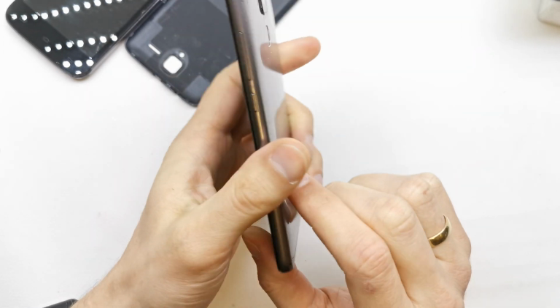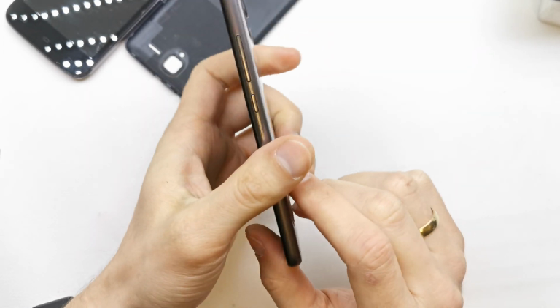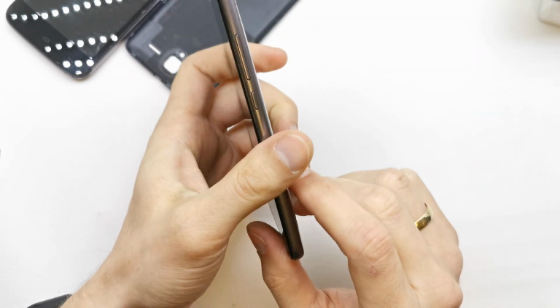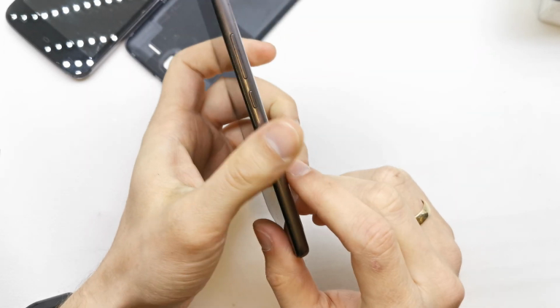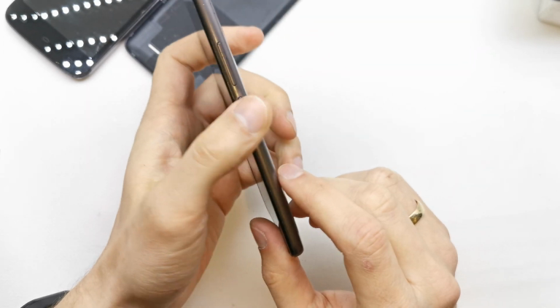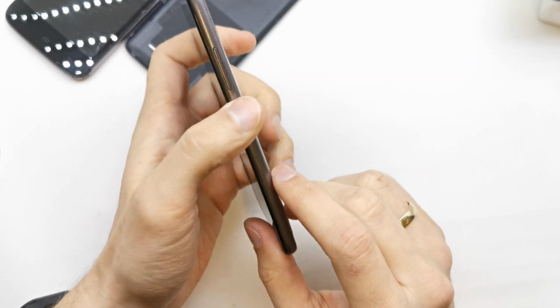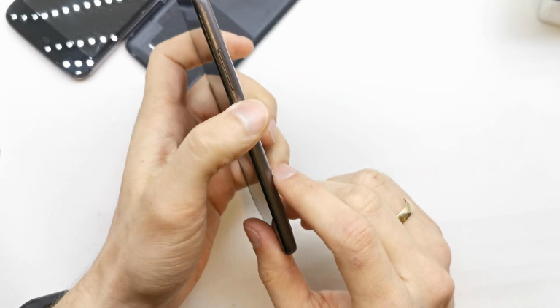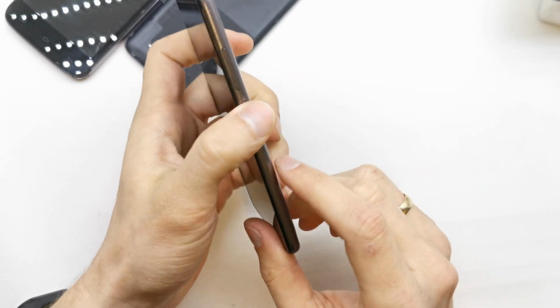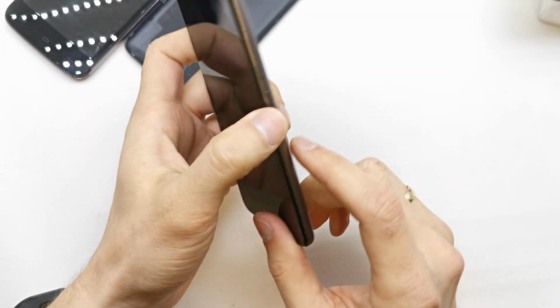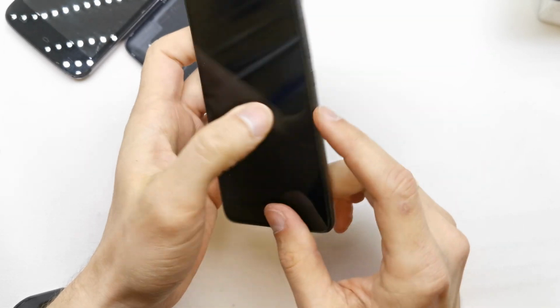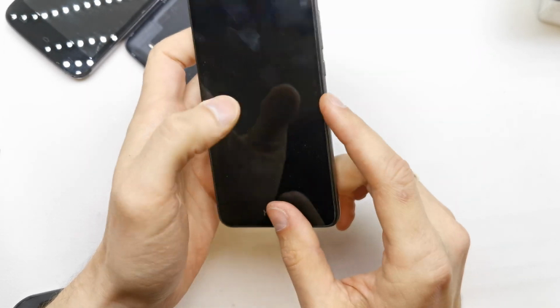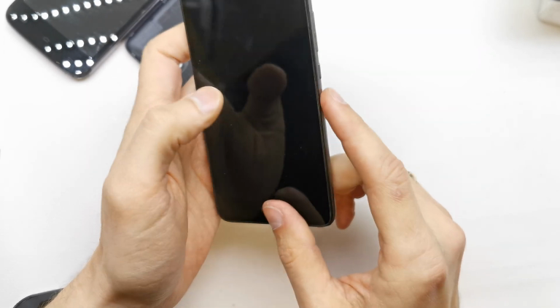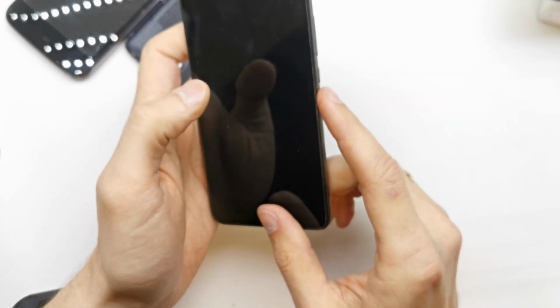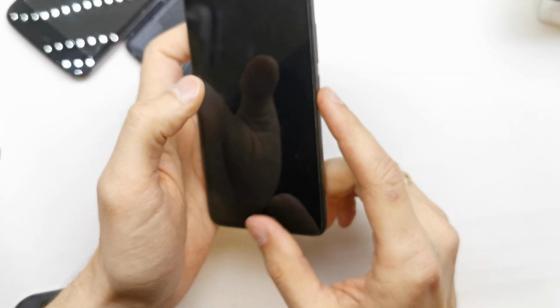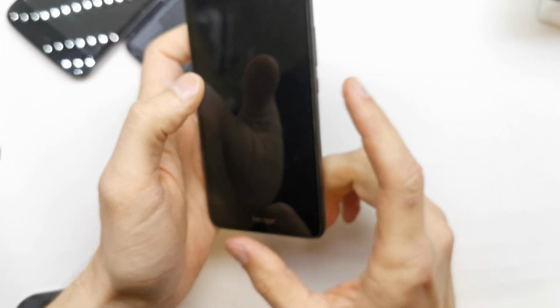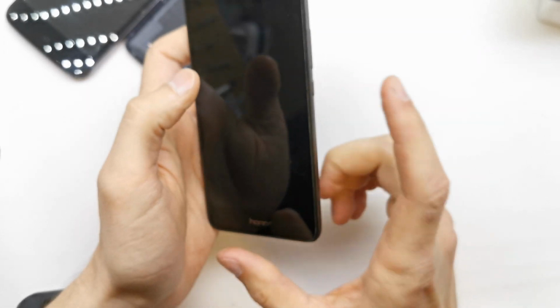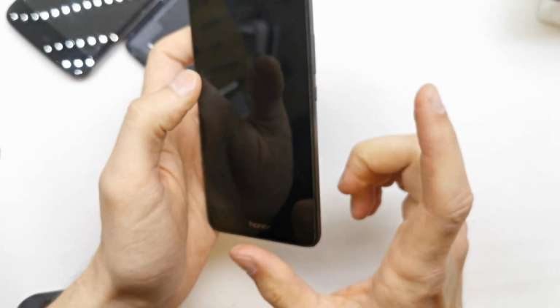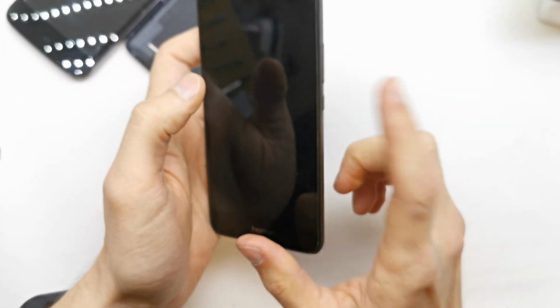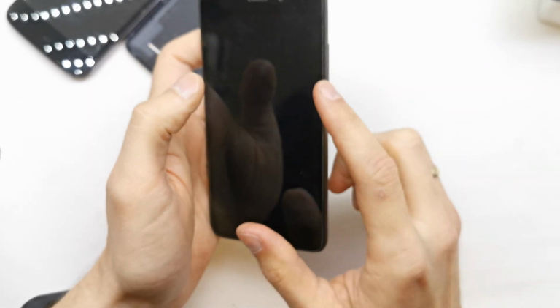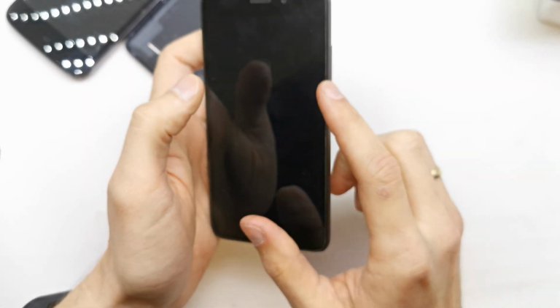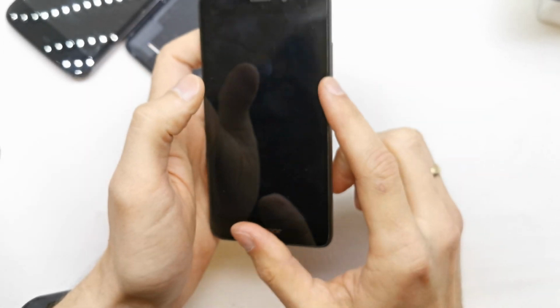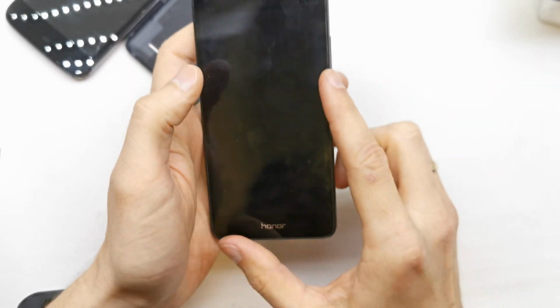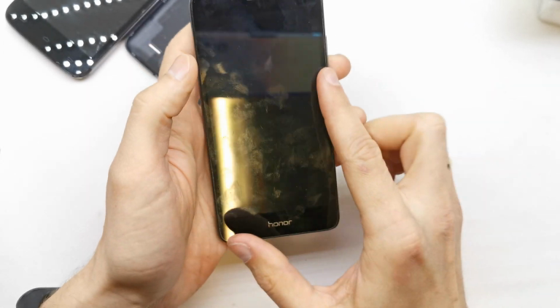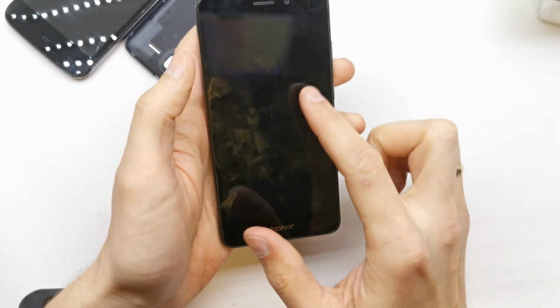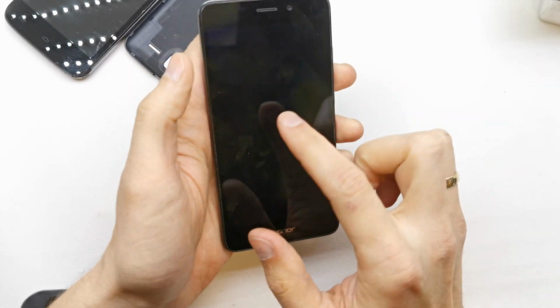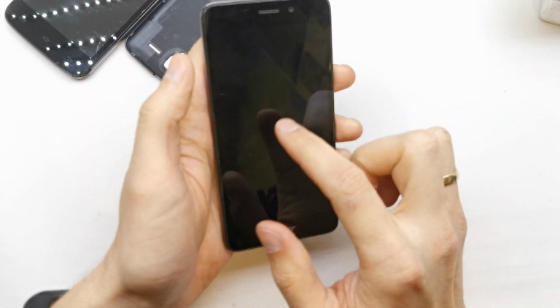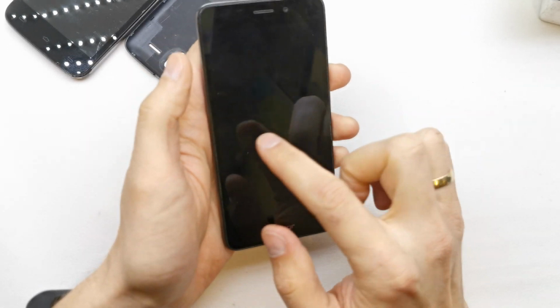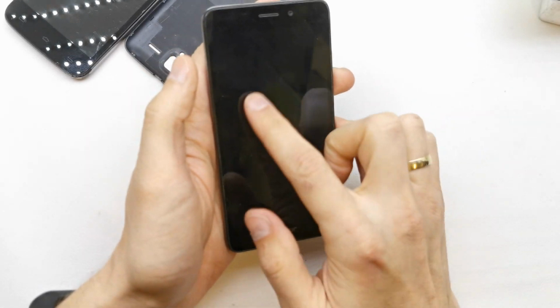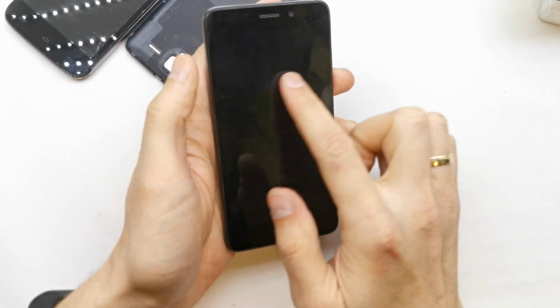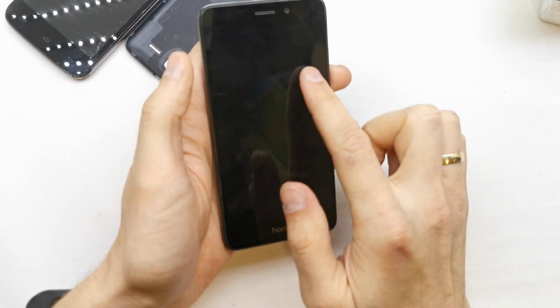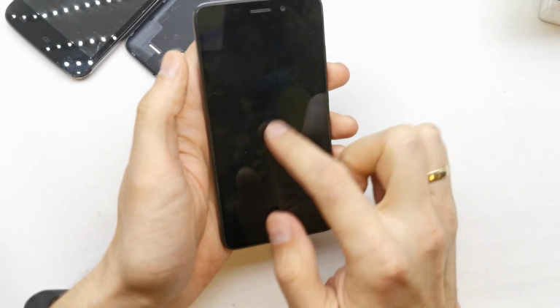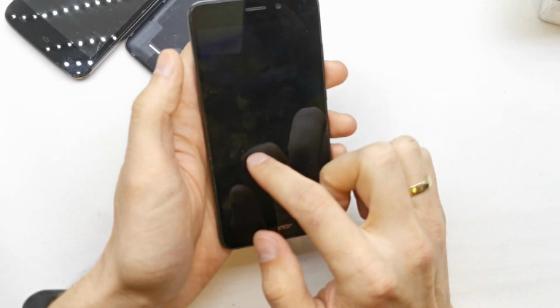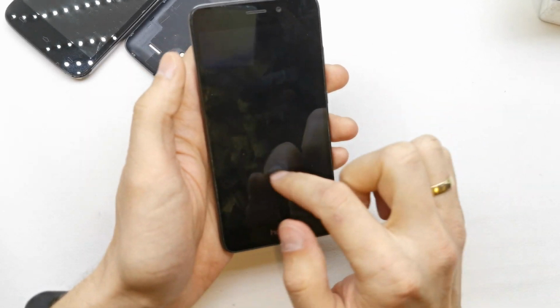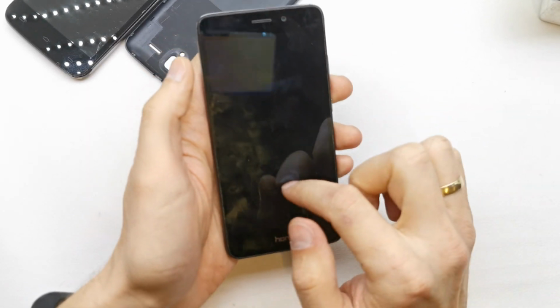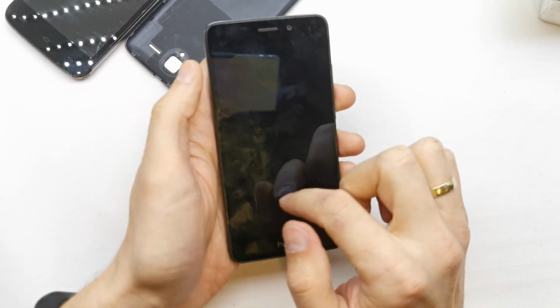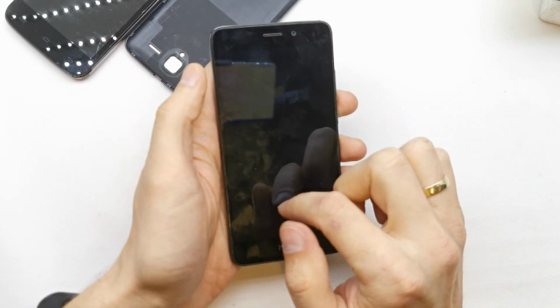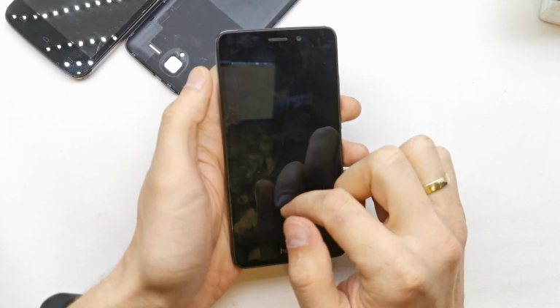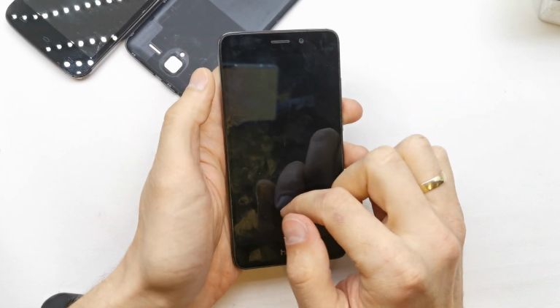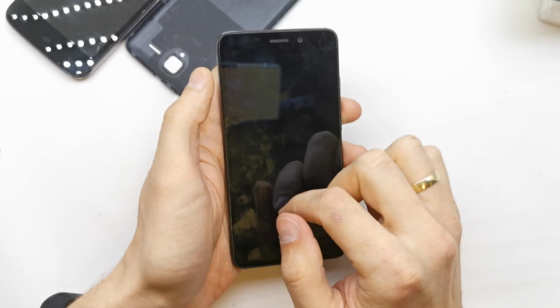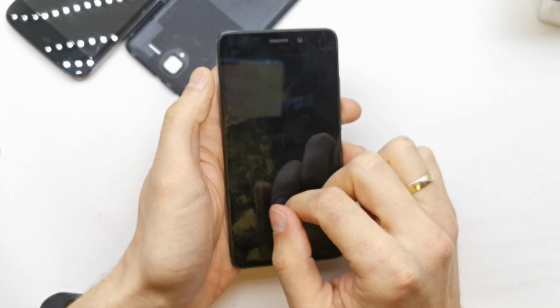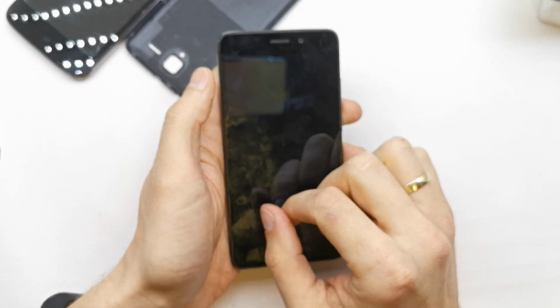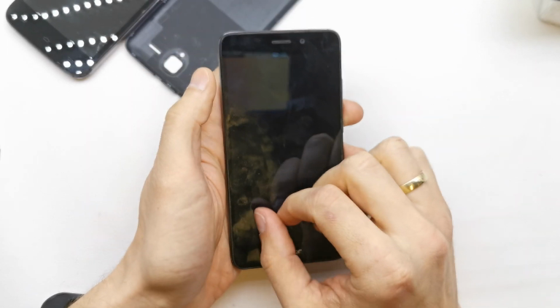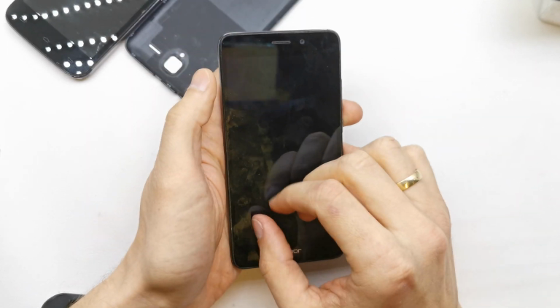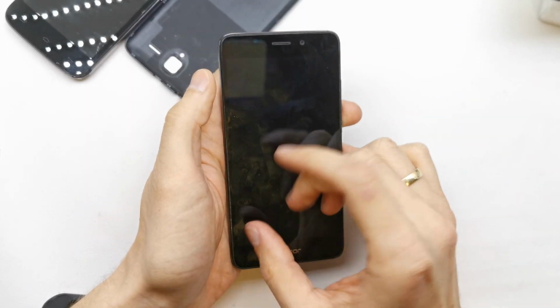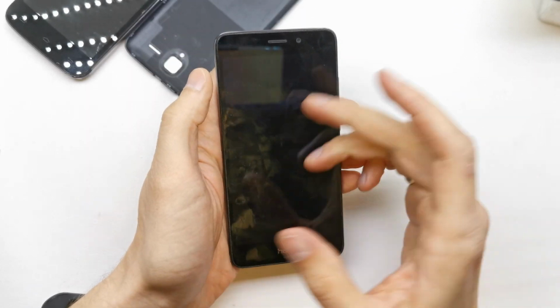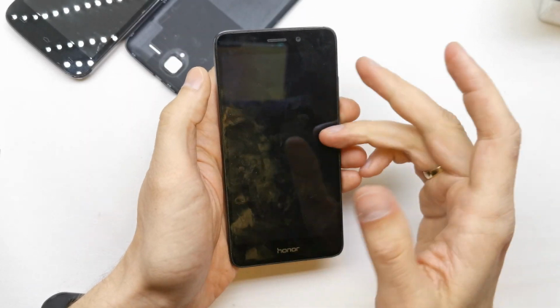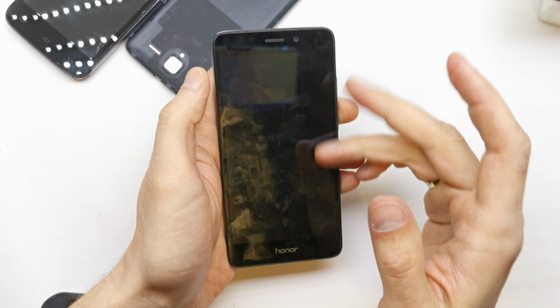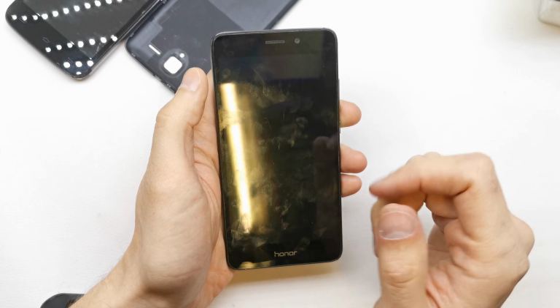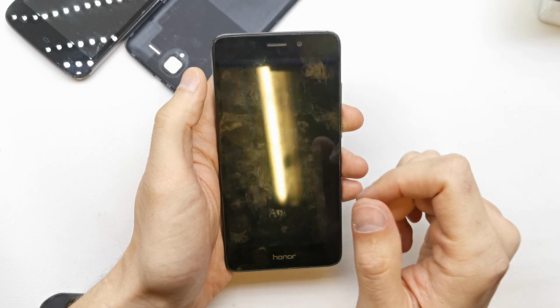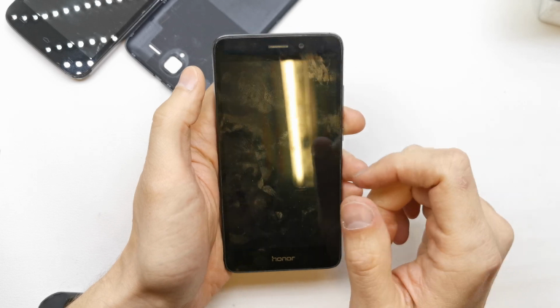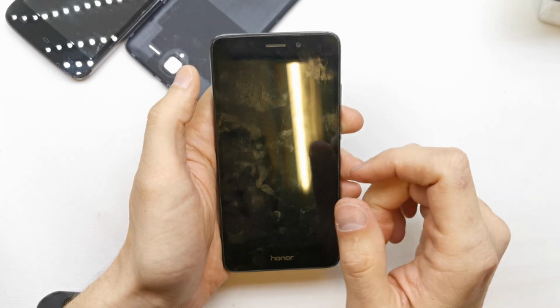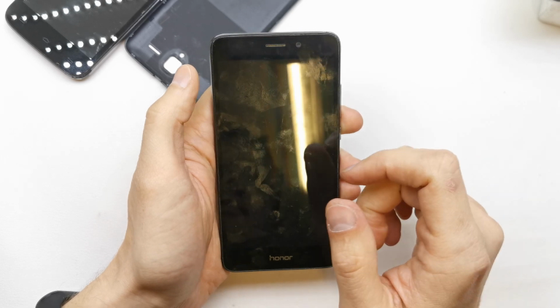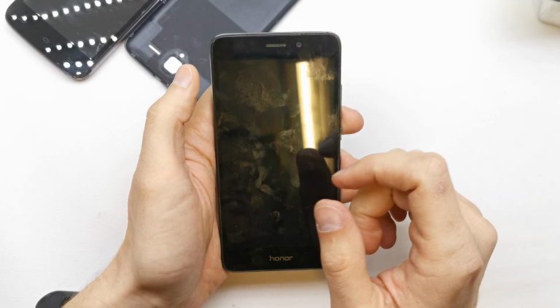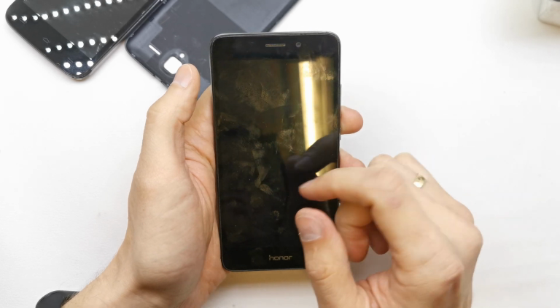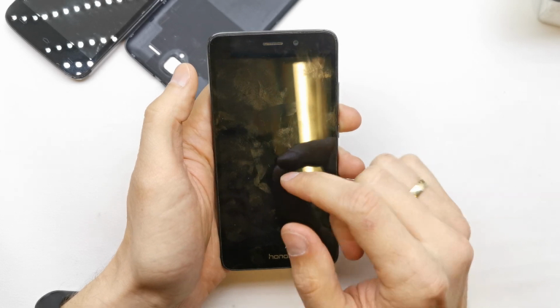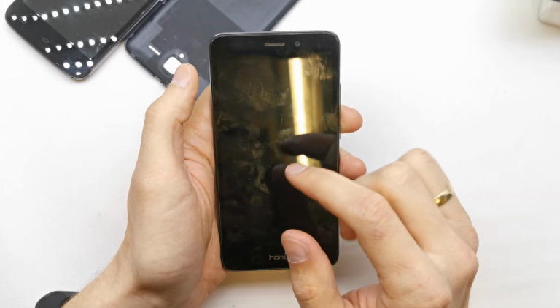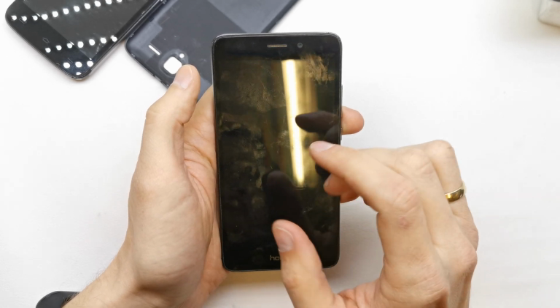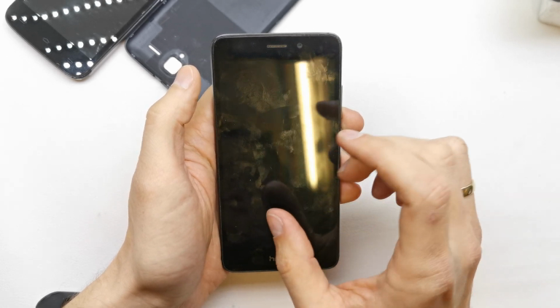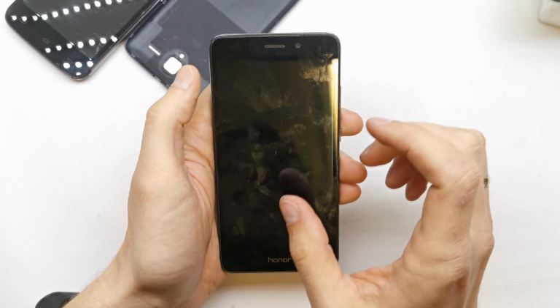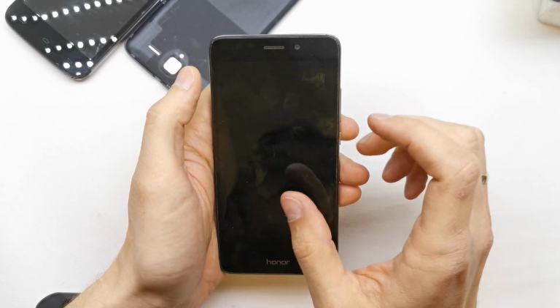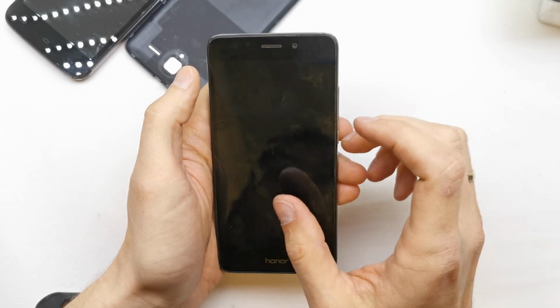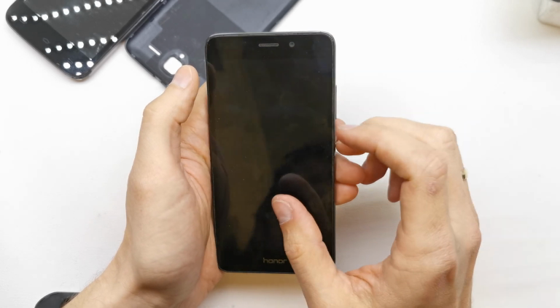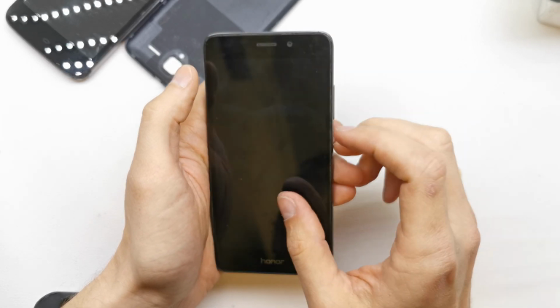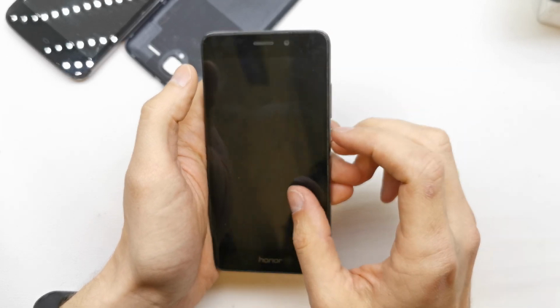This operation can be helpful if you don't remember the password to your phone, or if the software doesn't work properly.